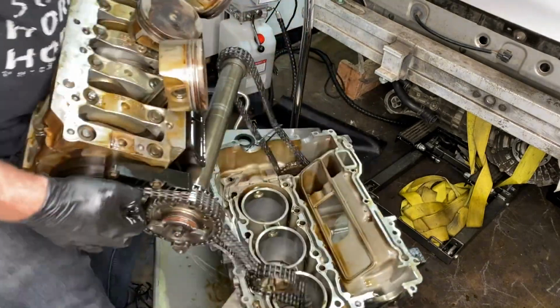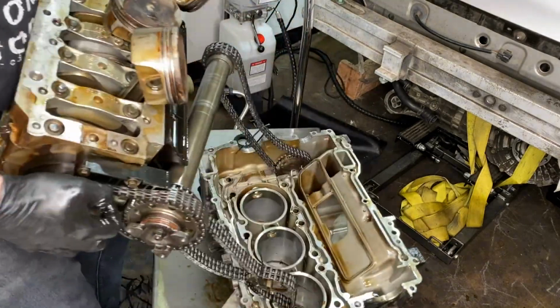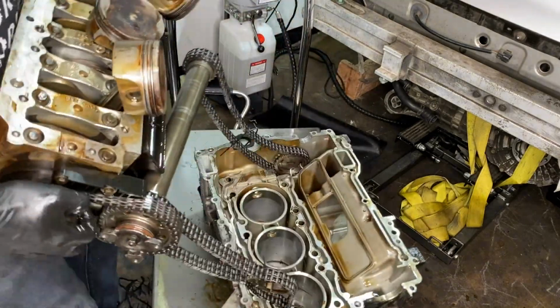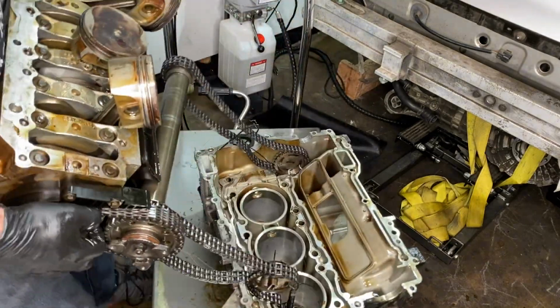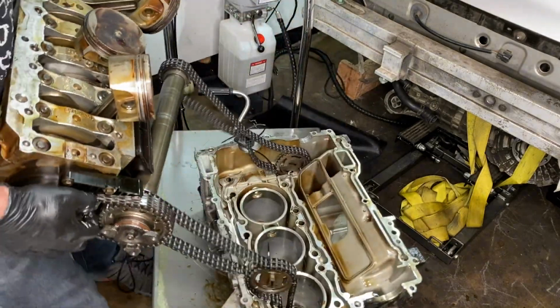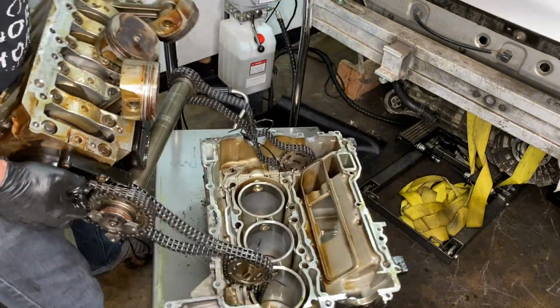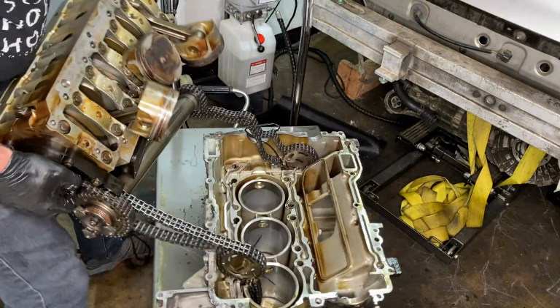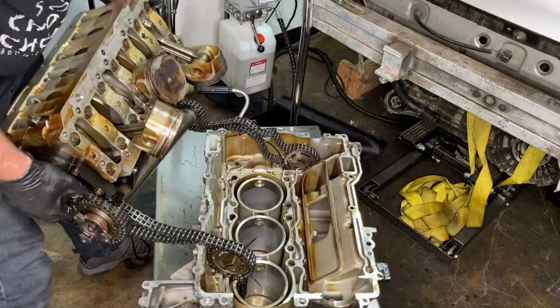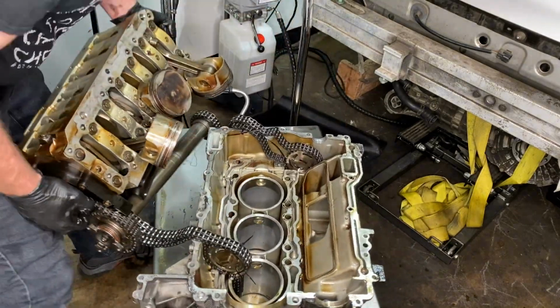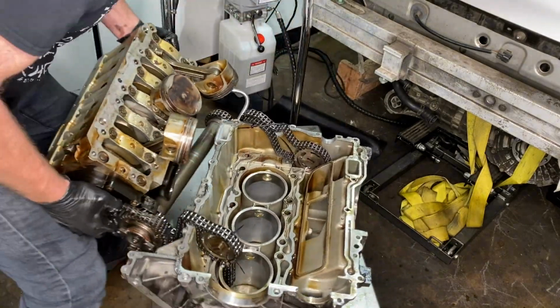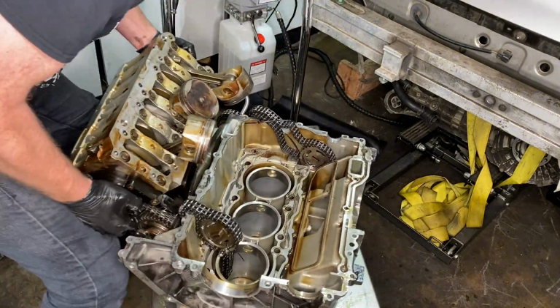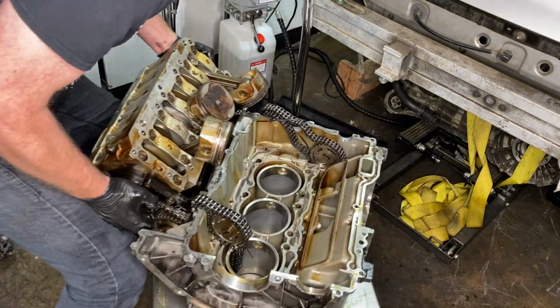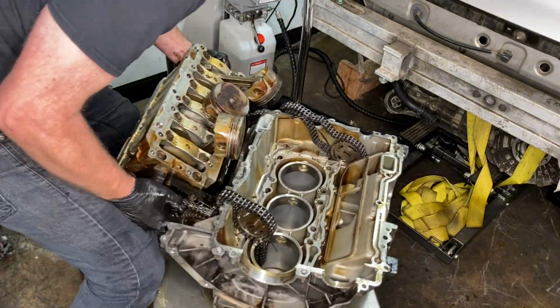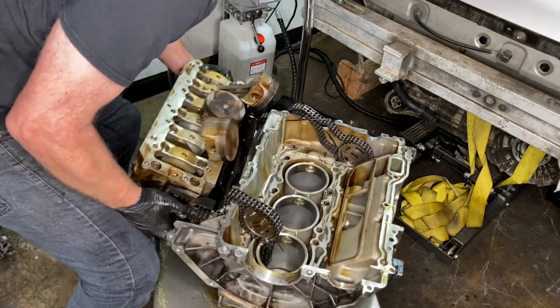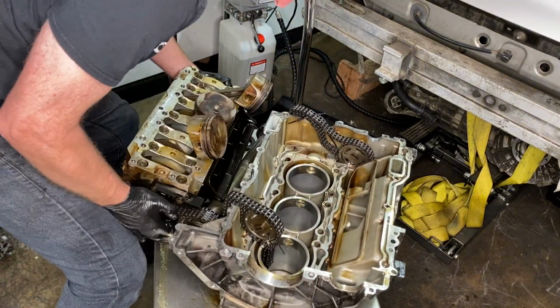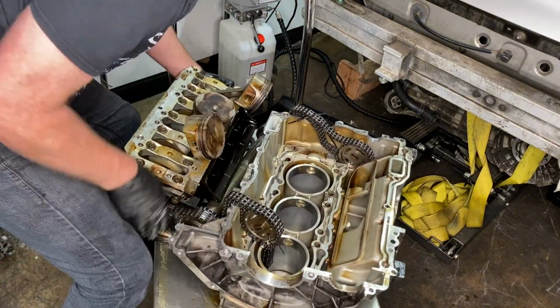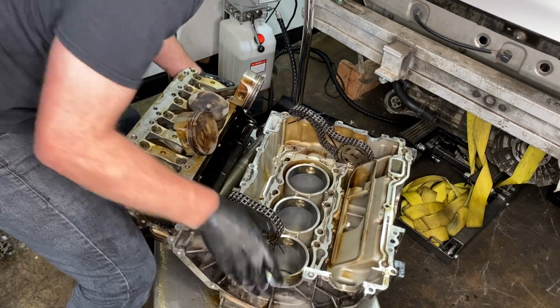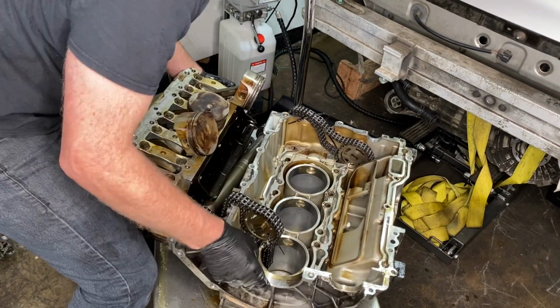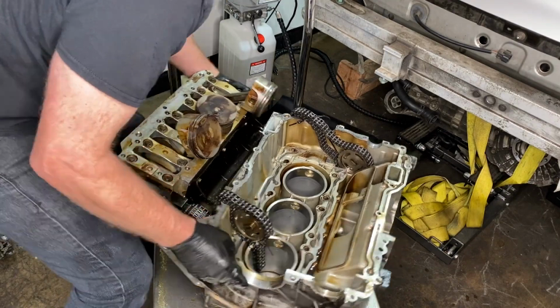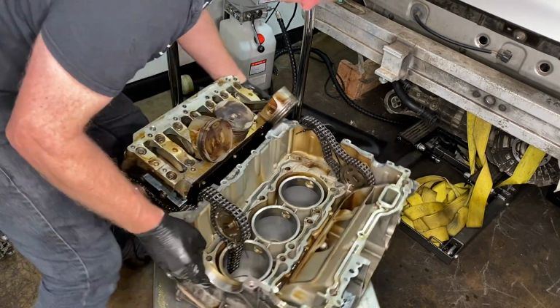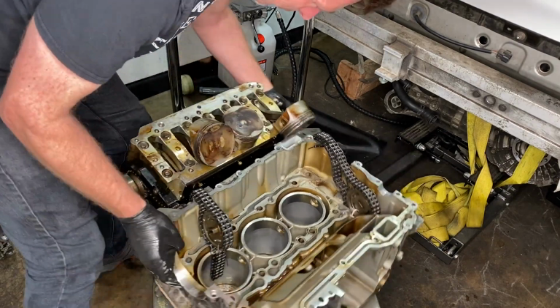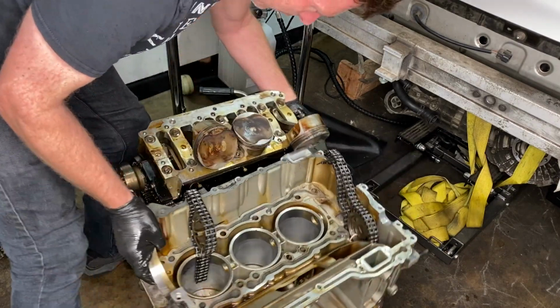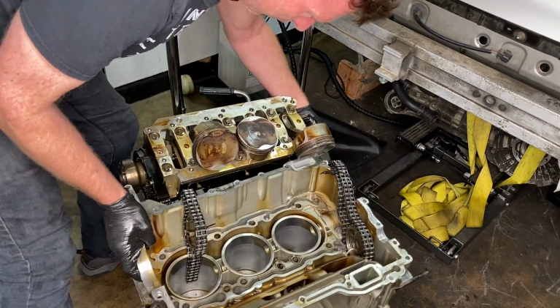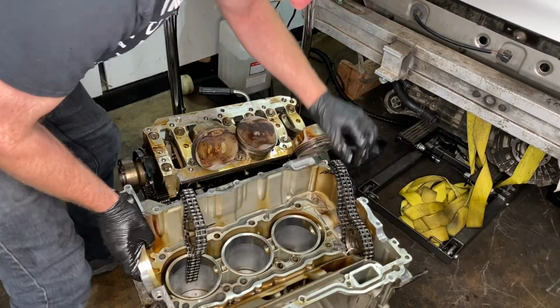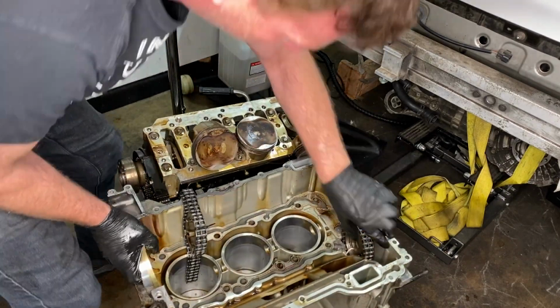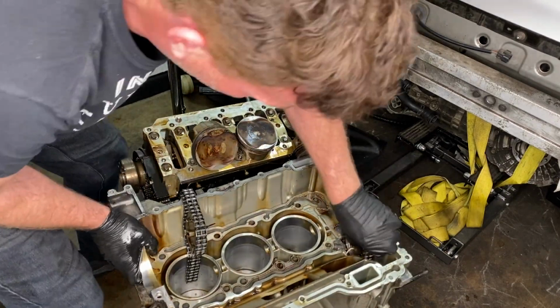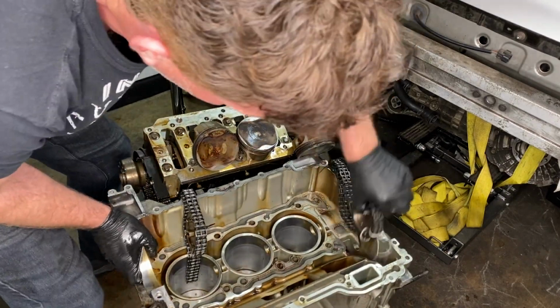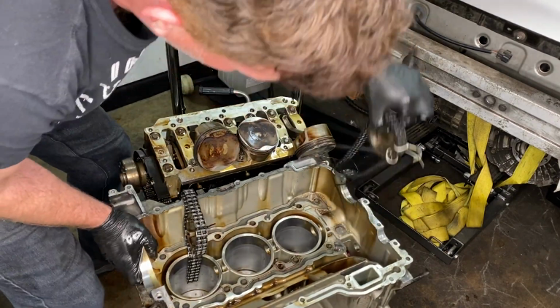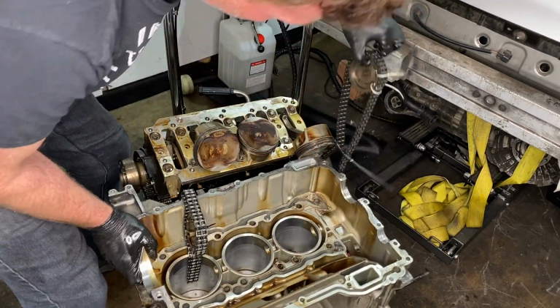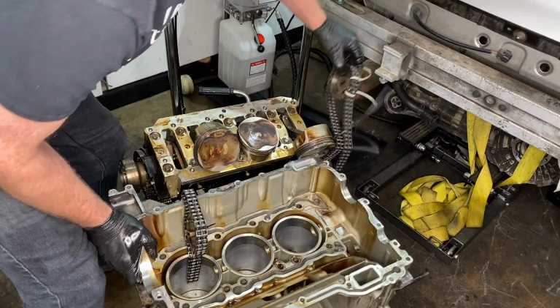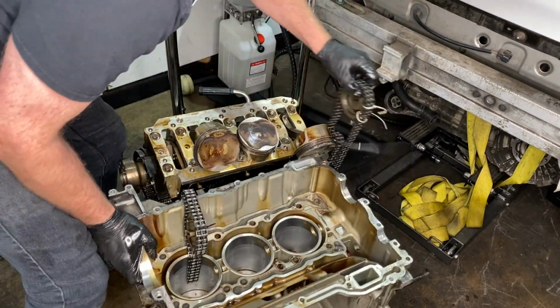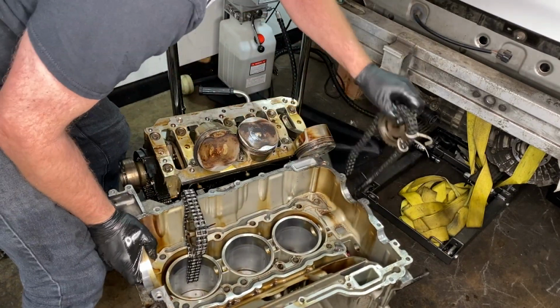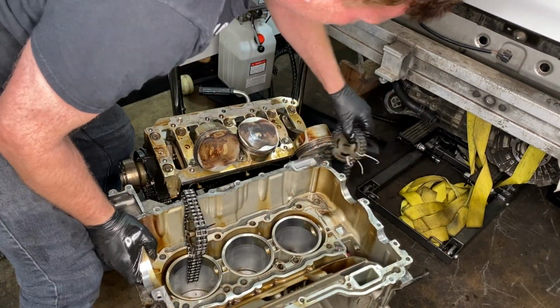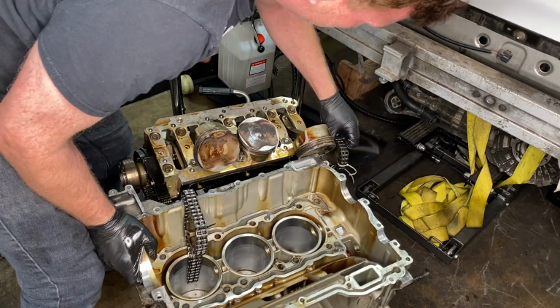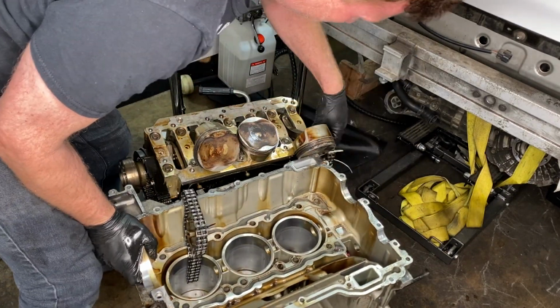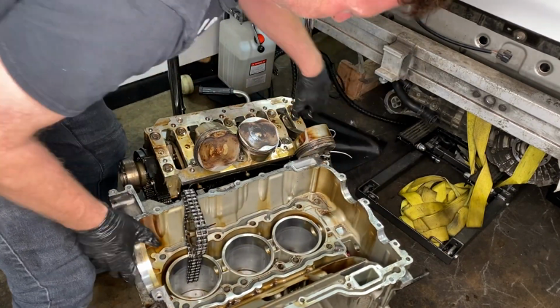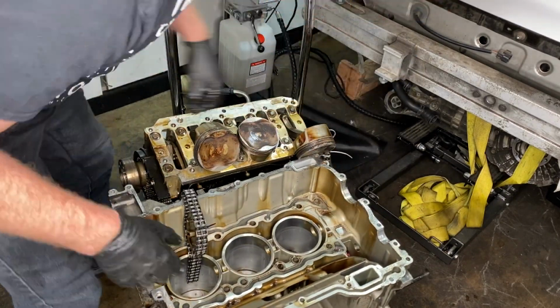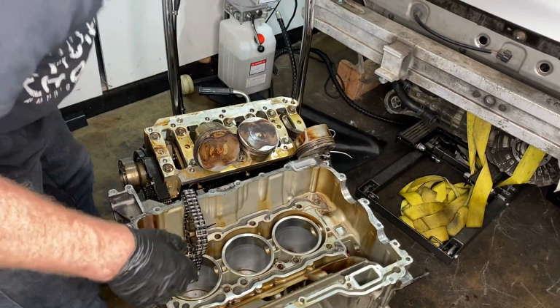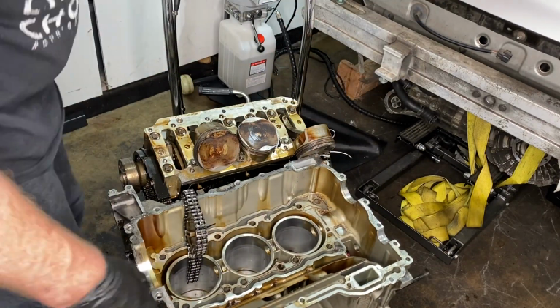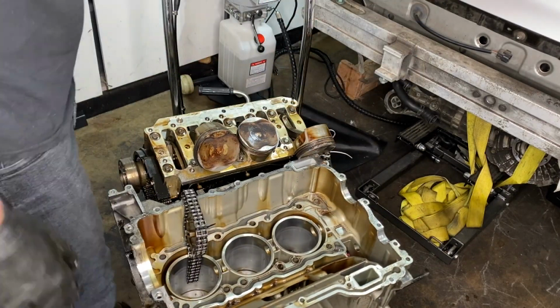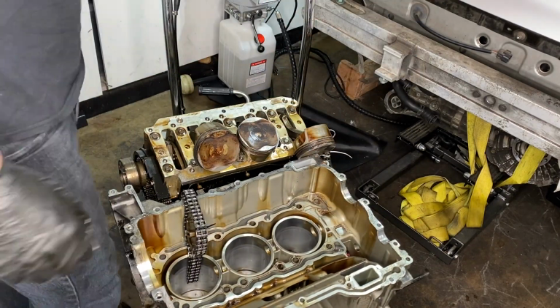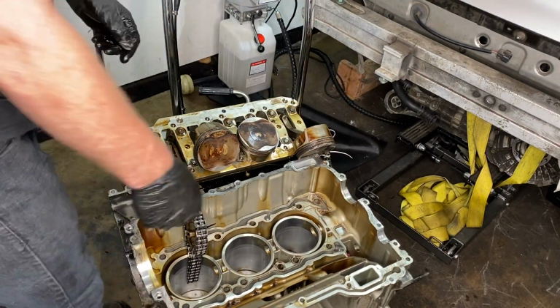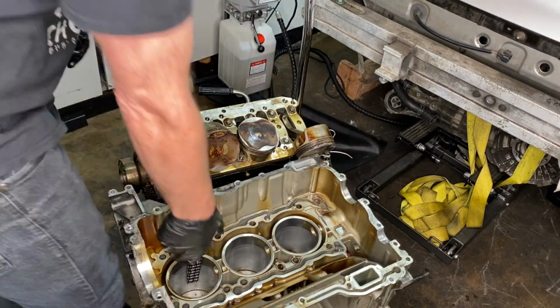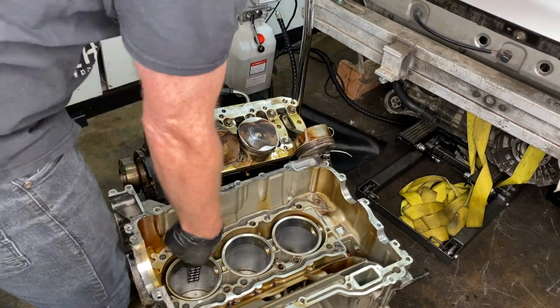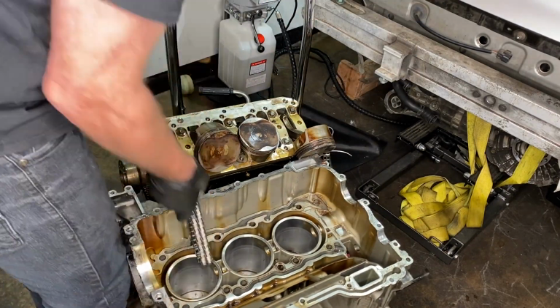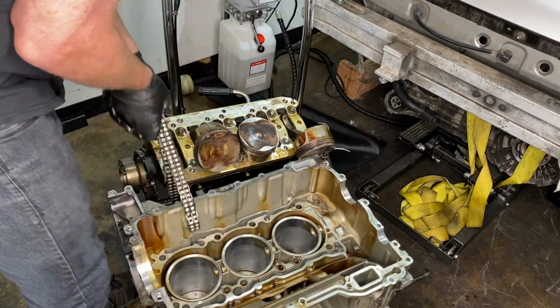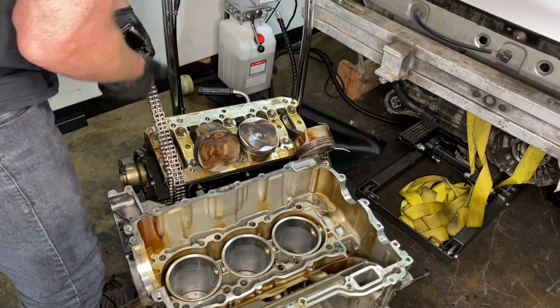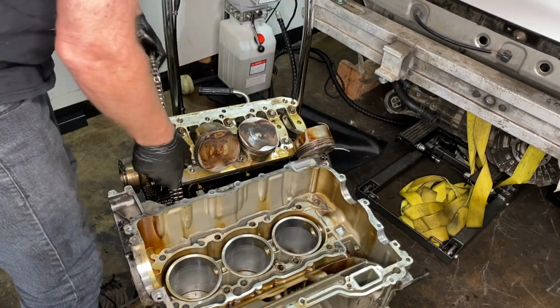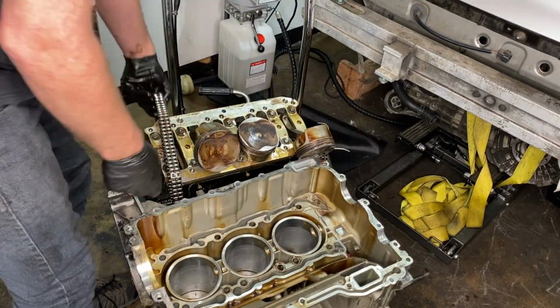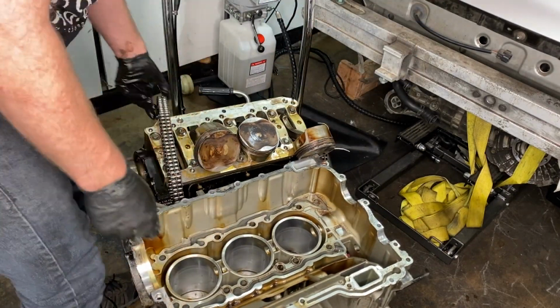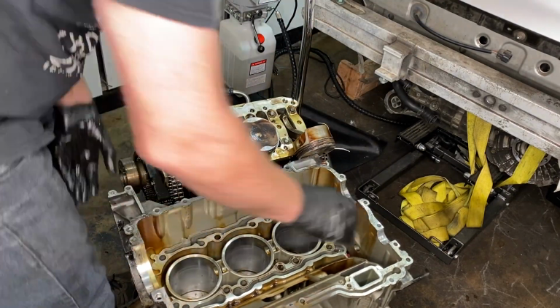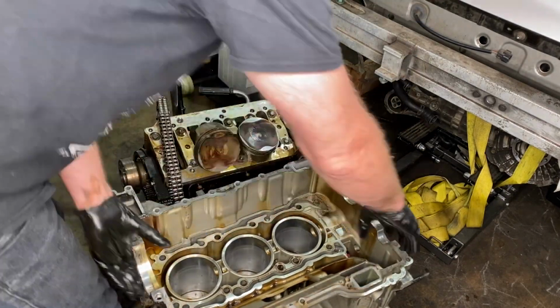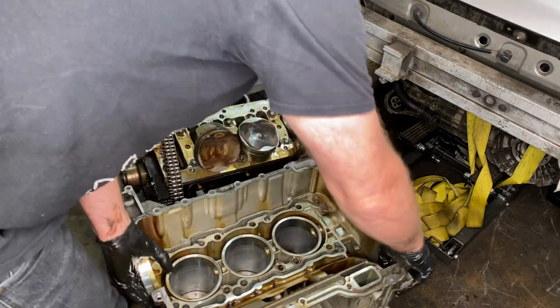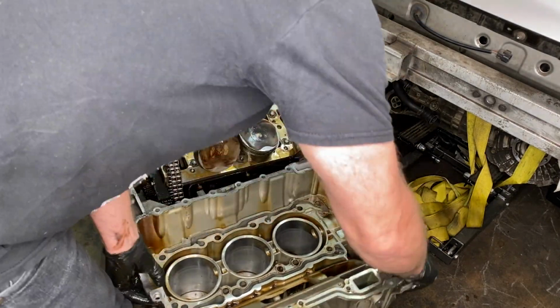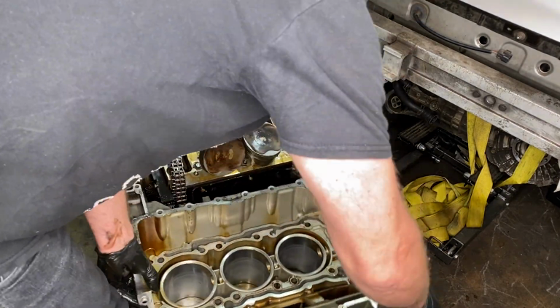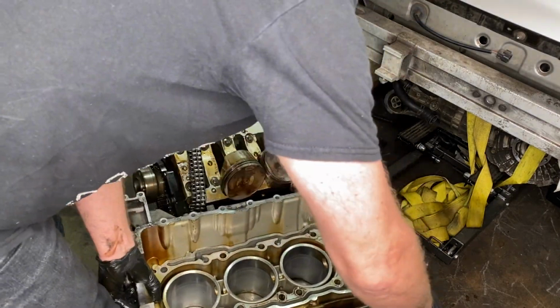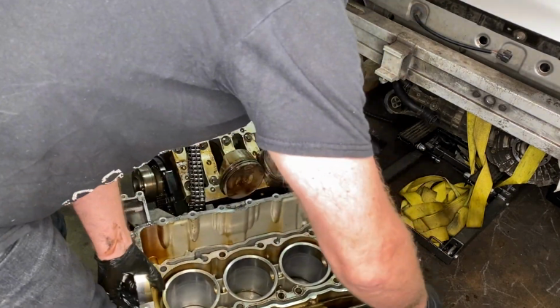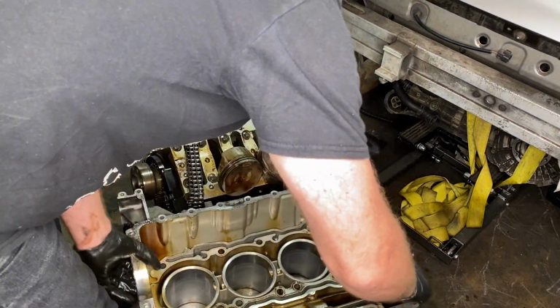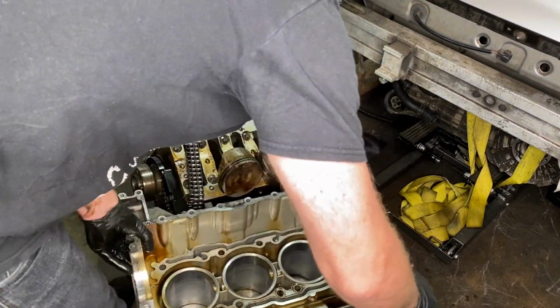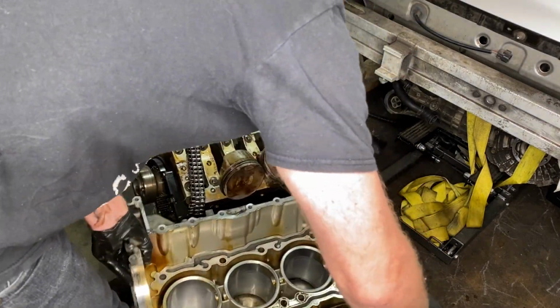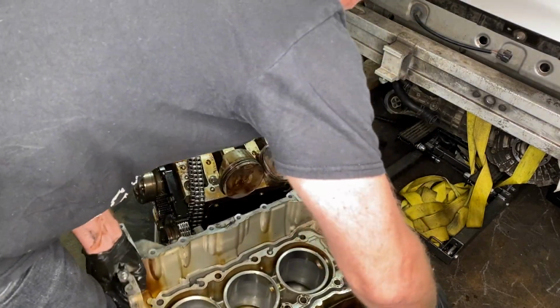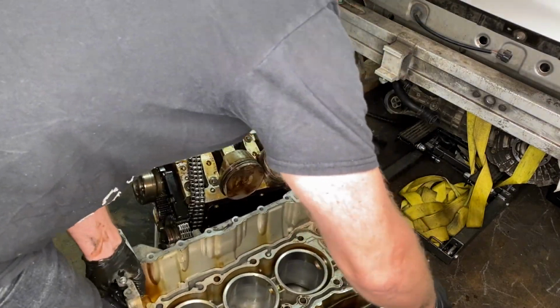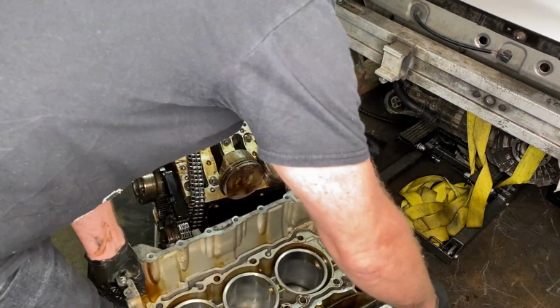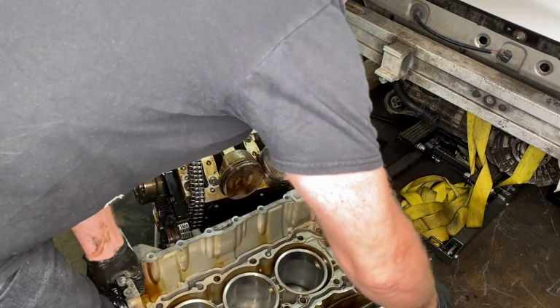Now that is just a complete mess, I agree. I was freaking out a little, but it ended up being okay.